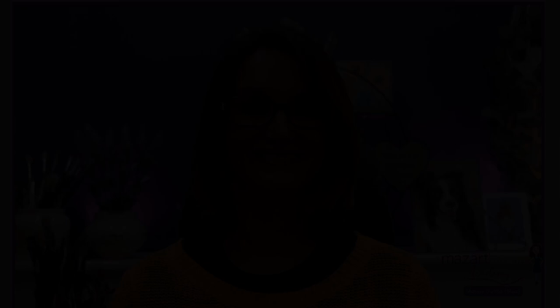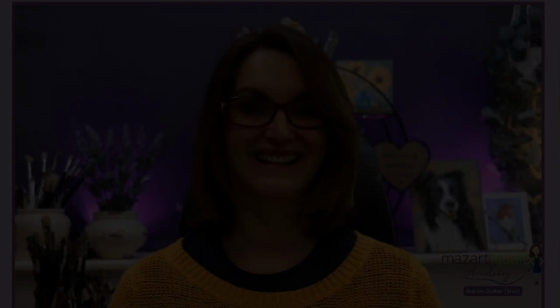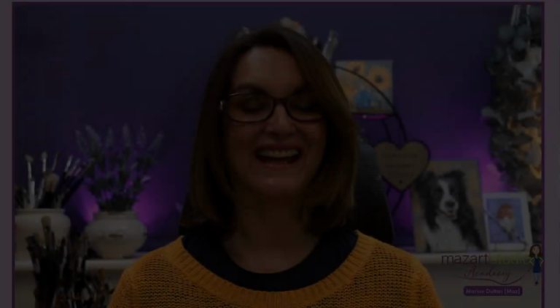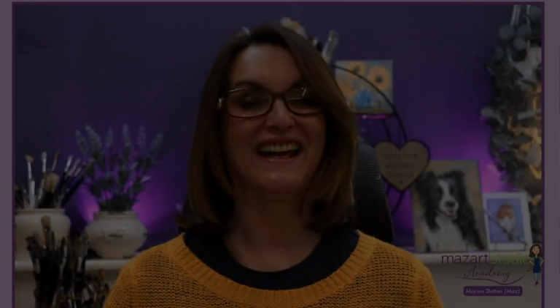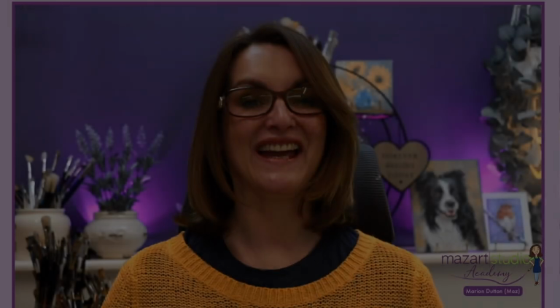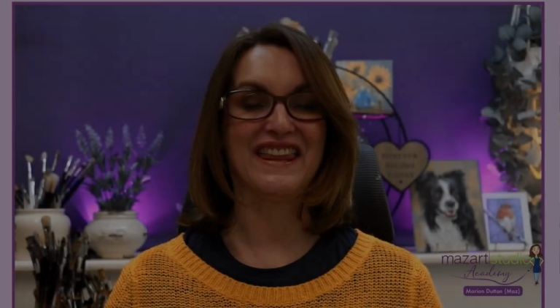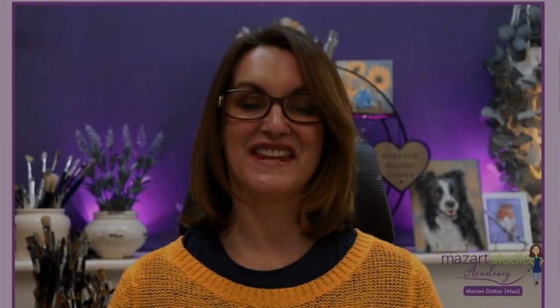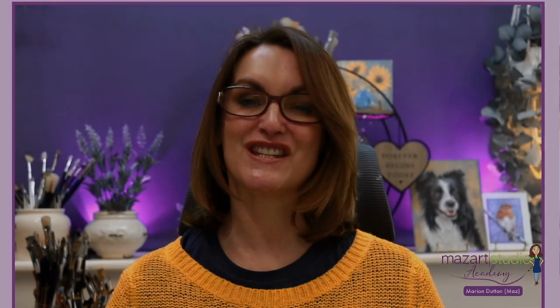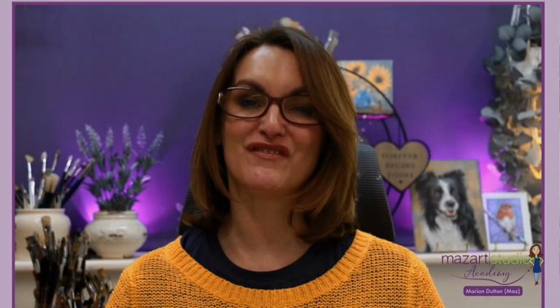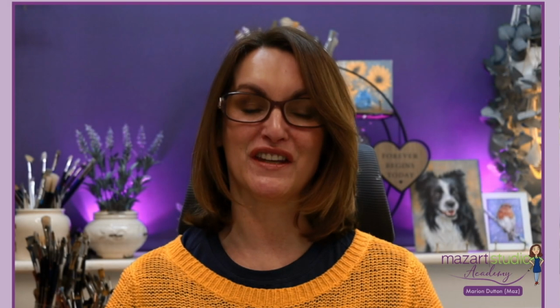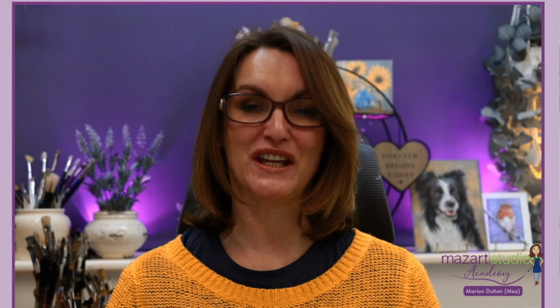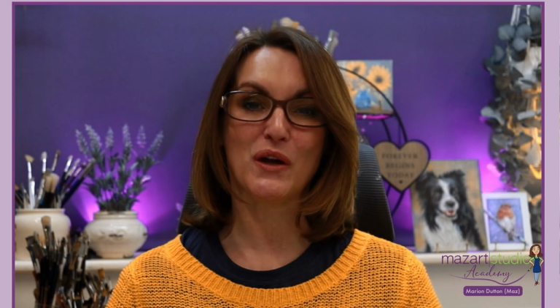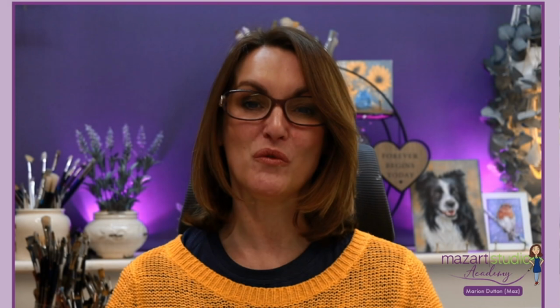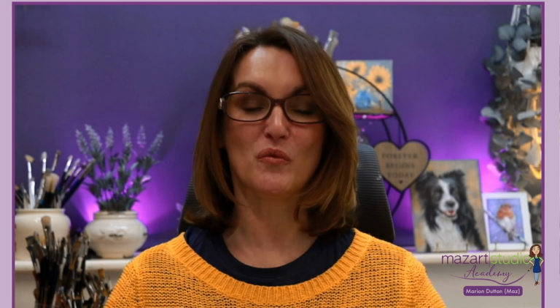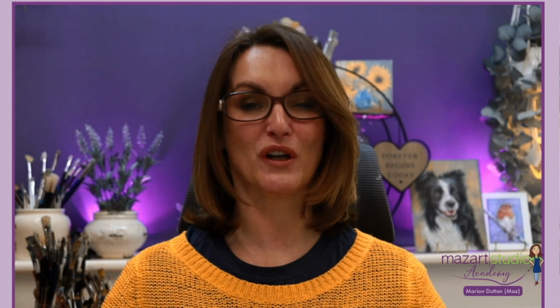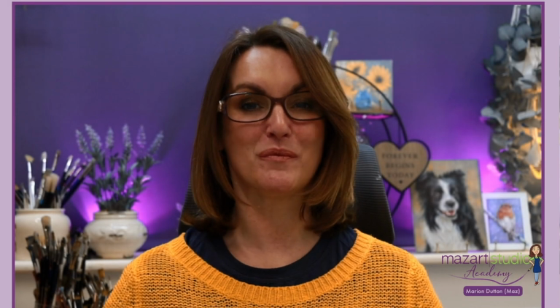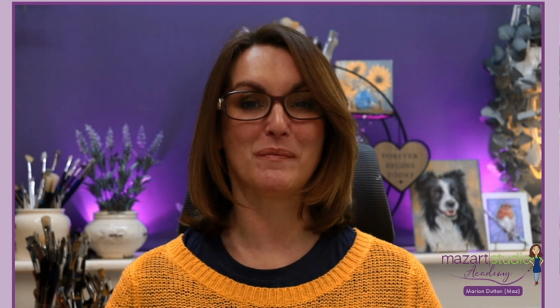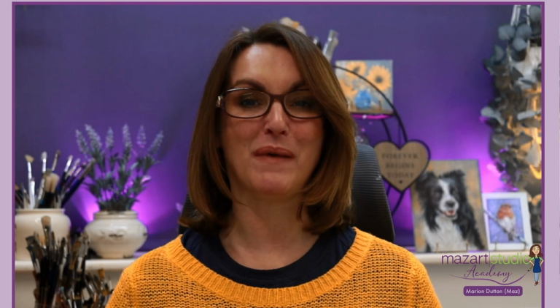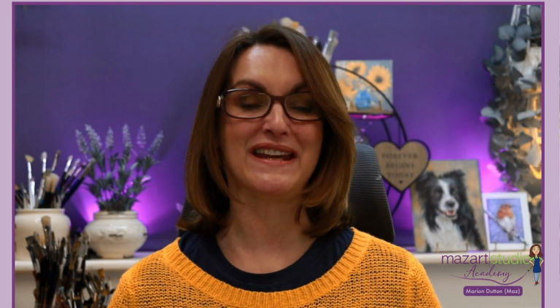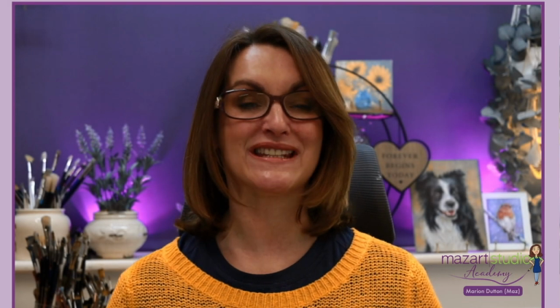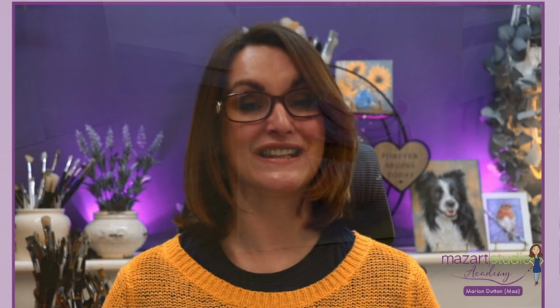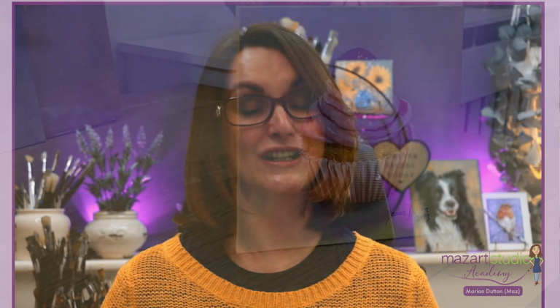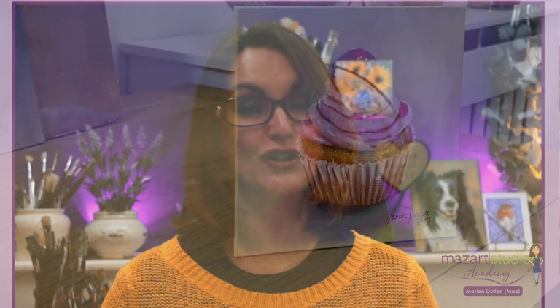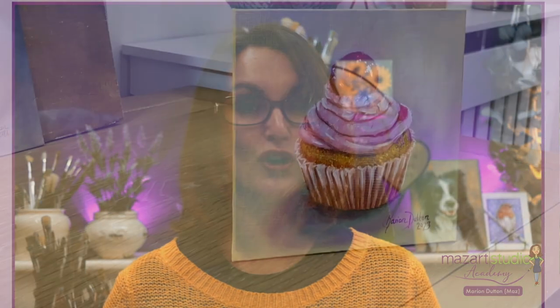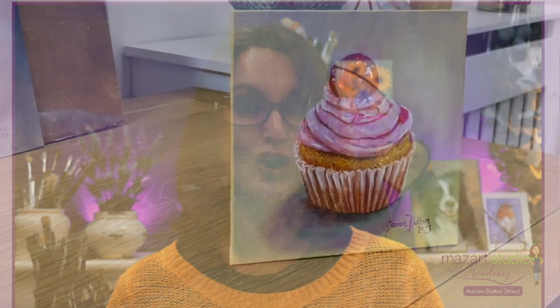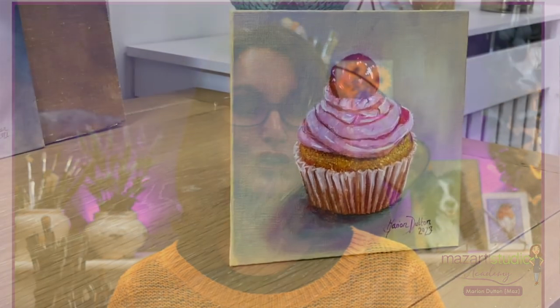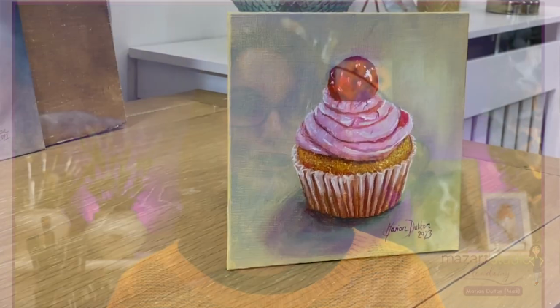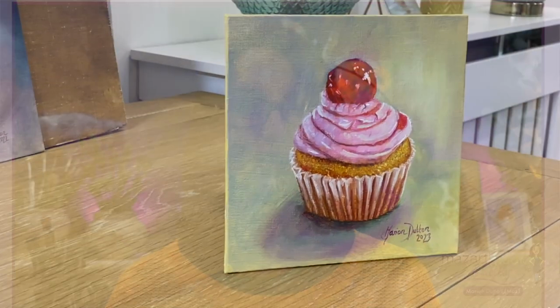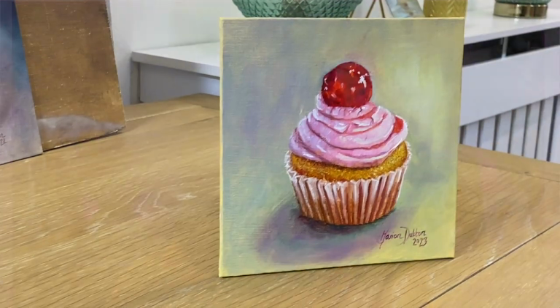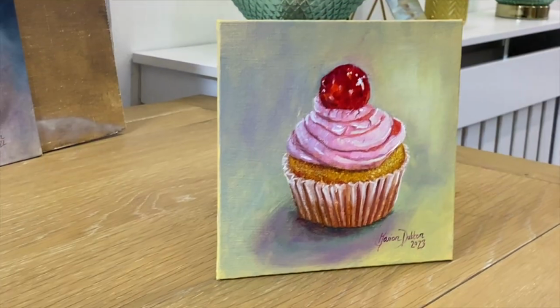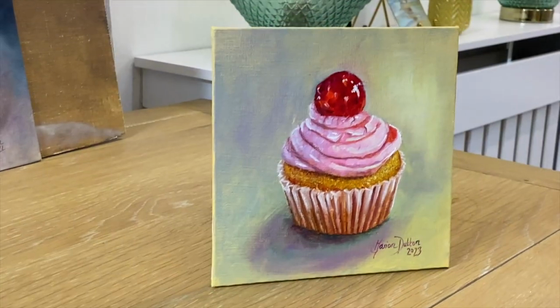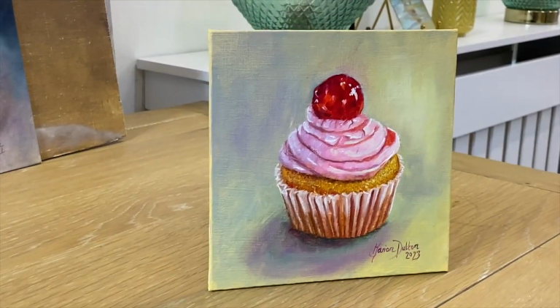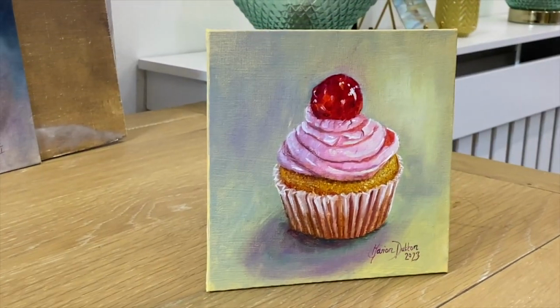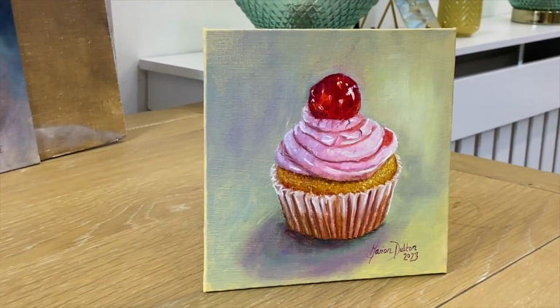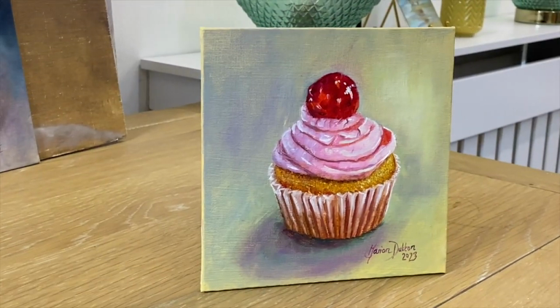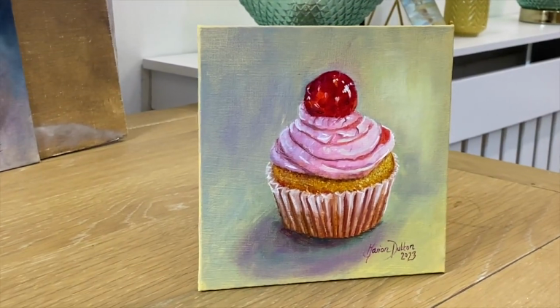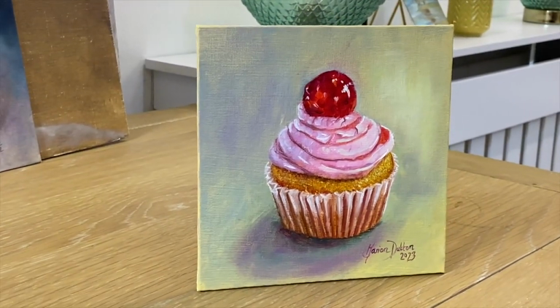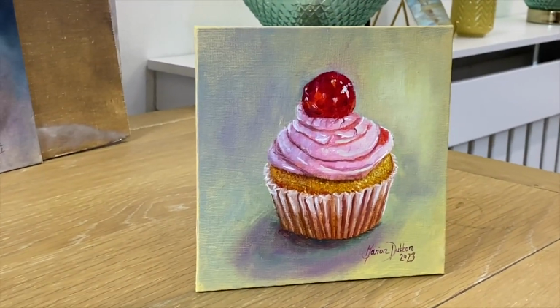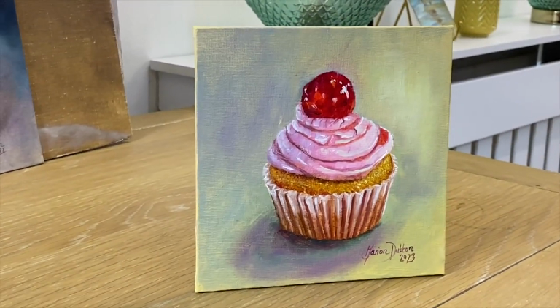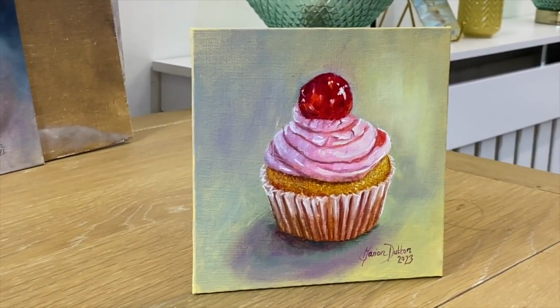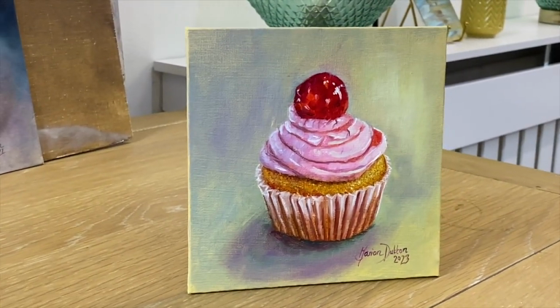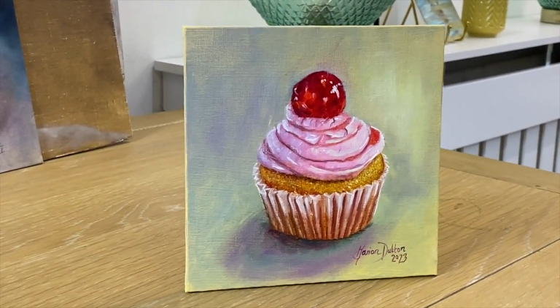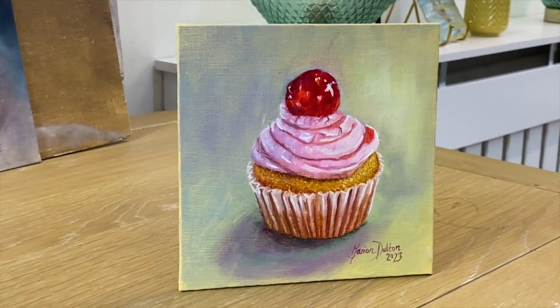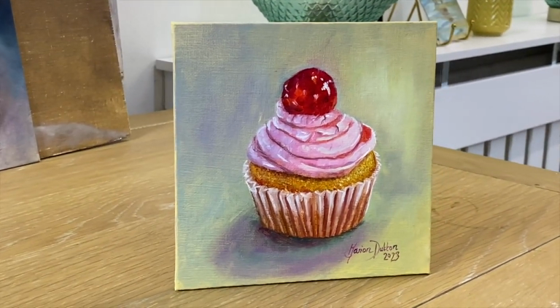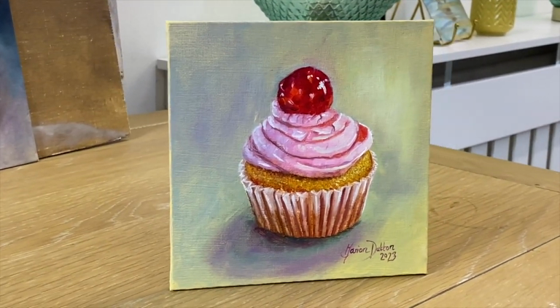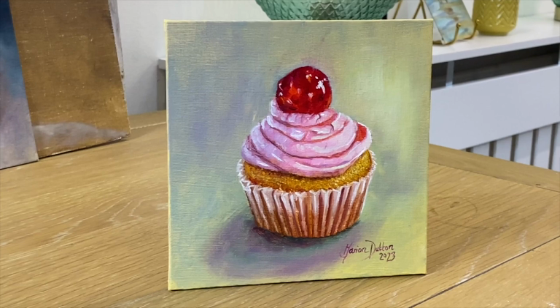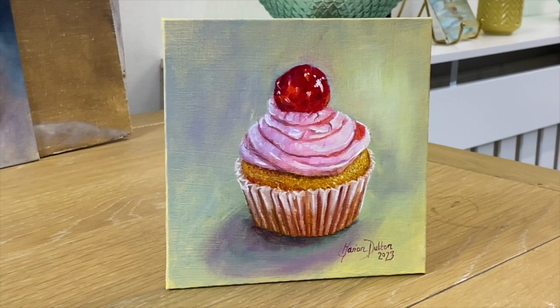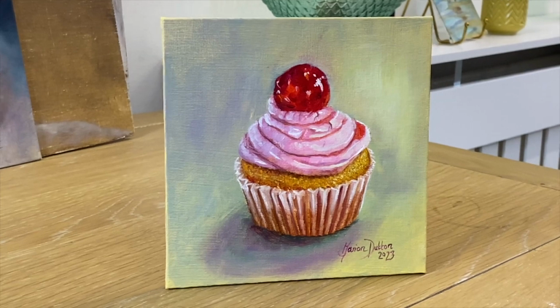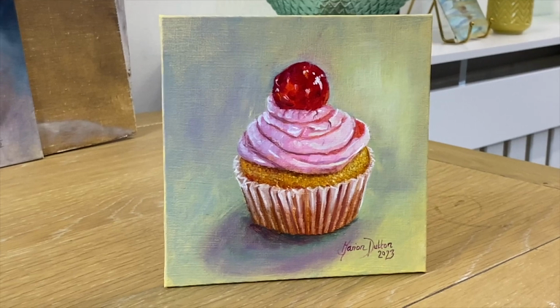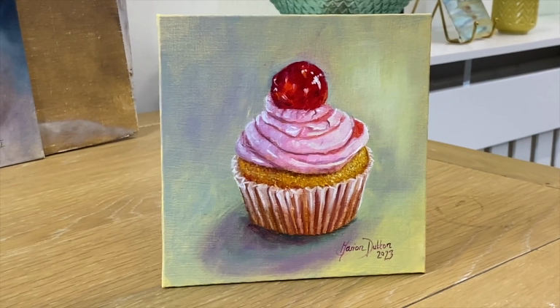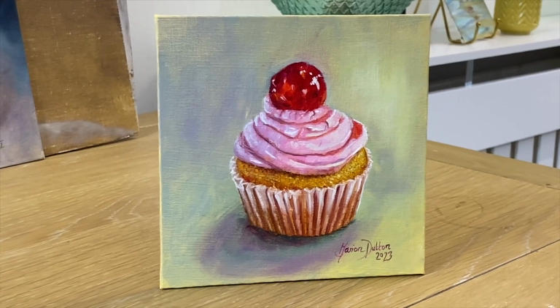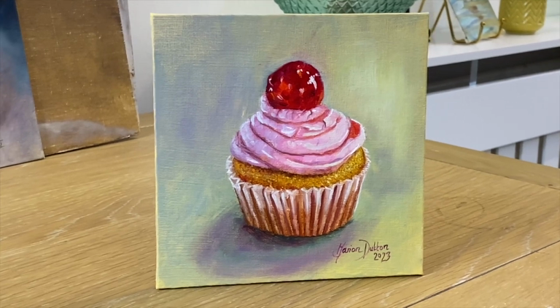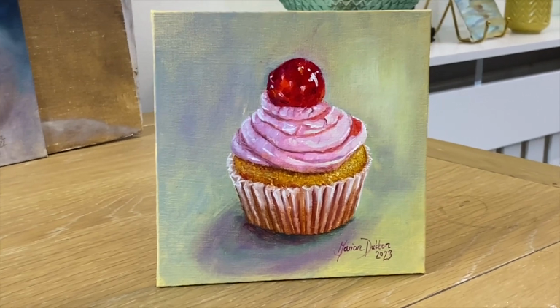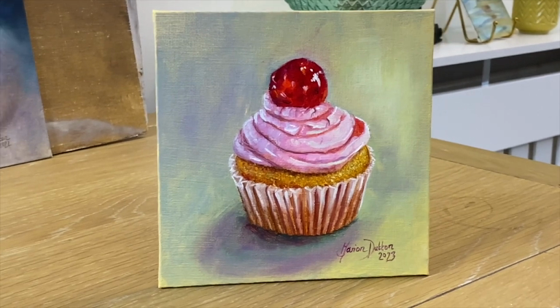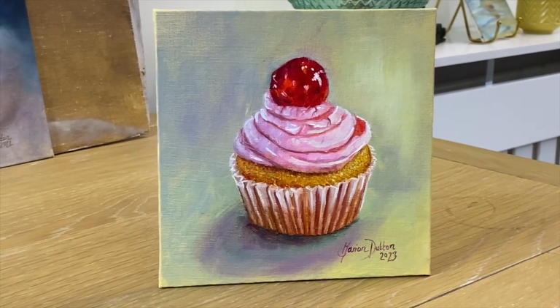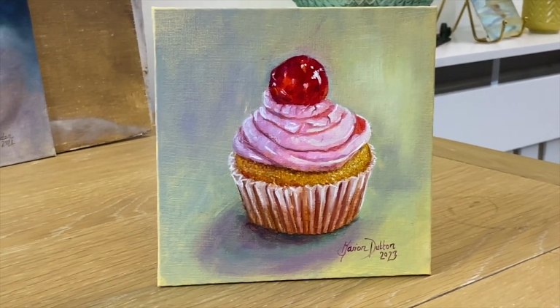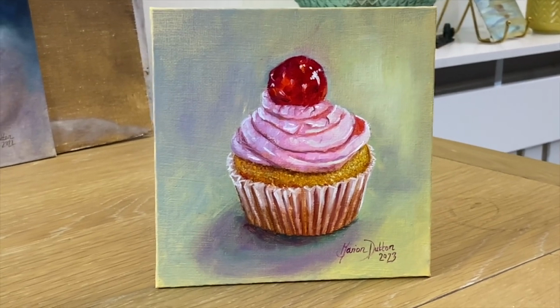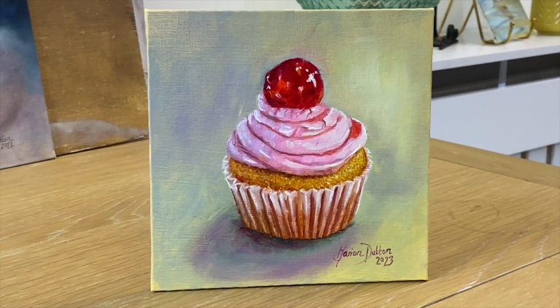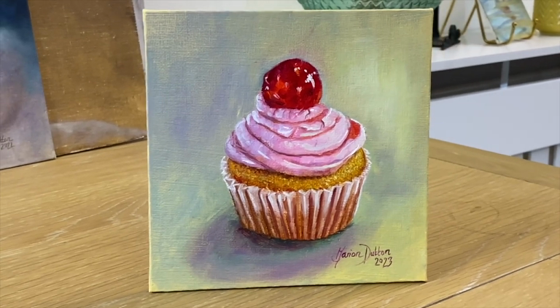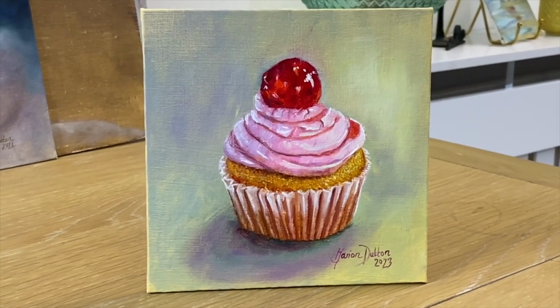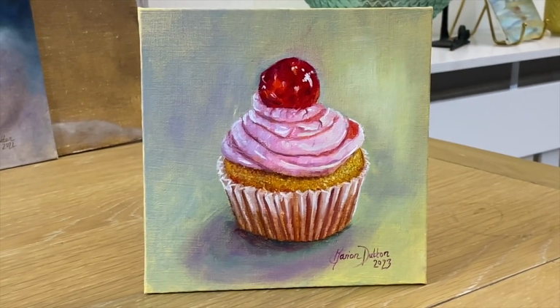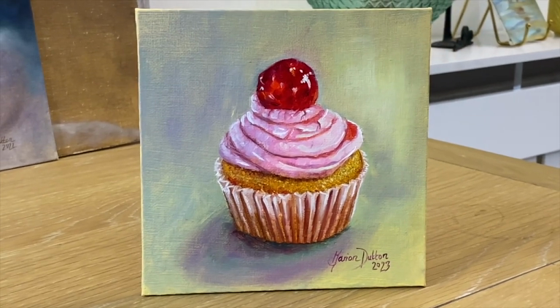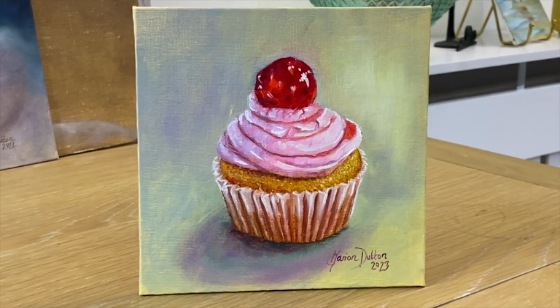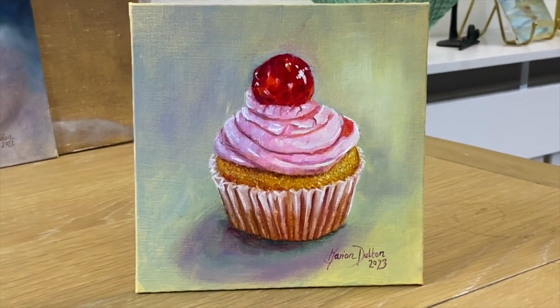In this video we're going to be painting this gorgeous cupcake using the wet on wet oil painting technique.